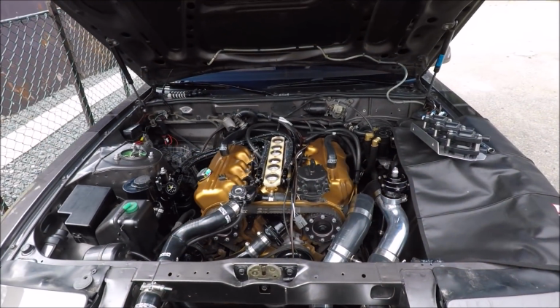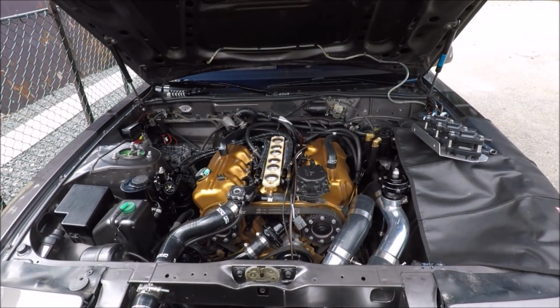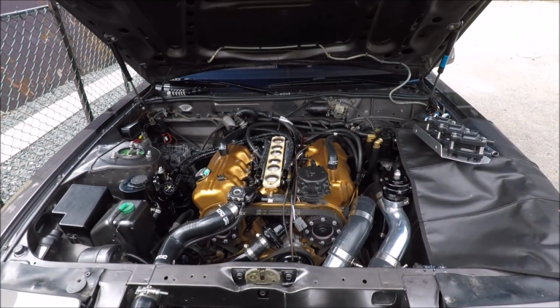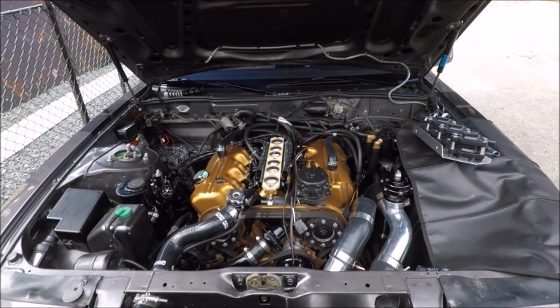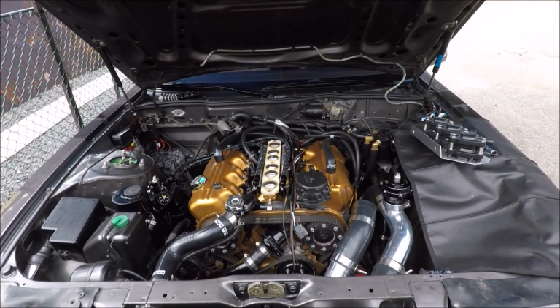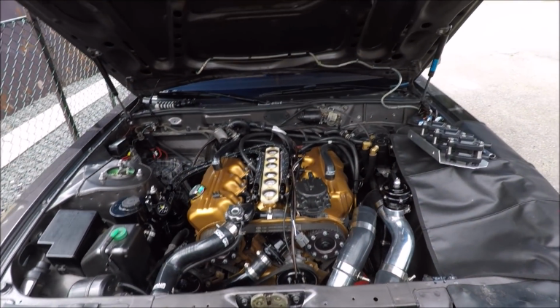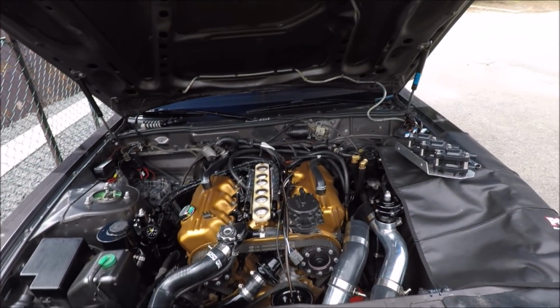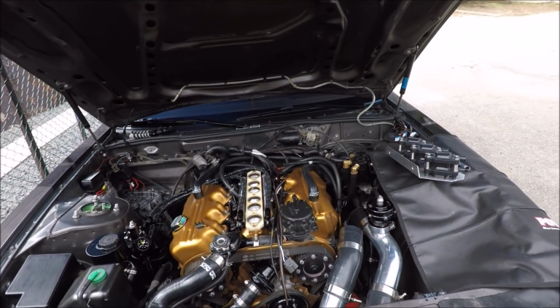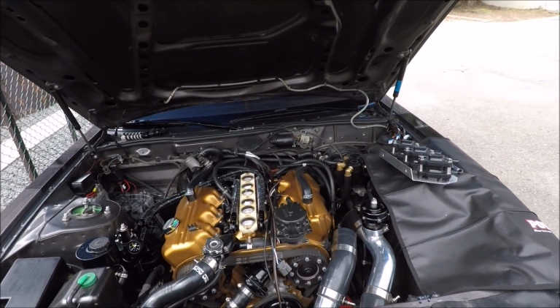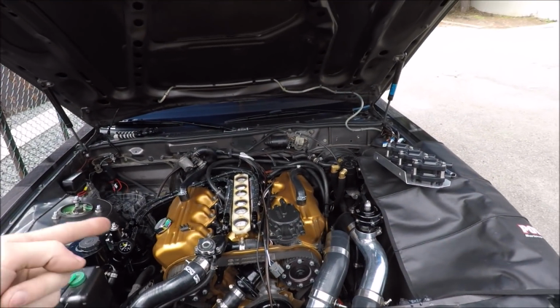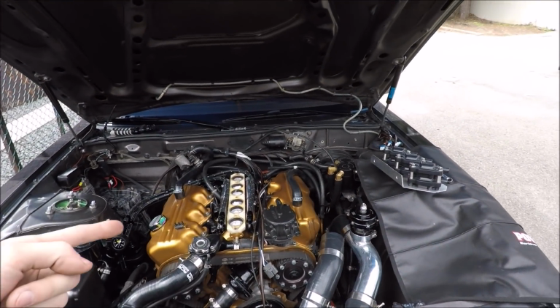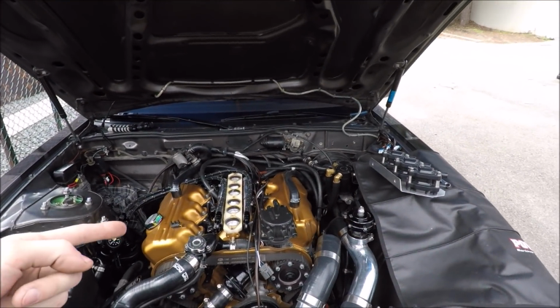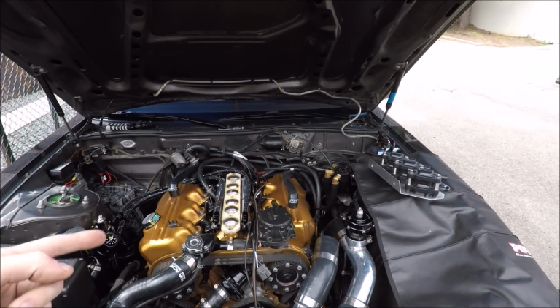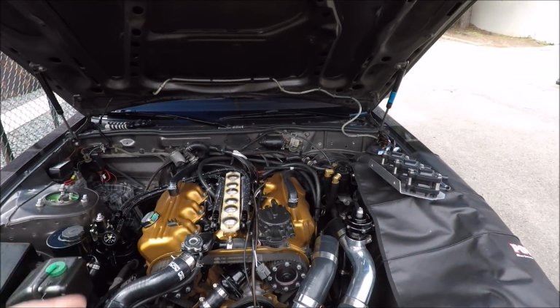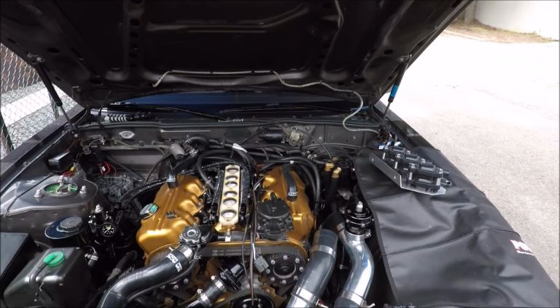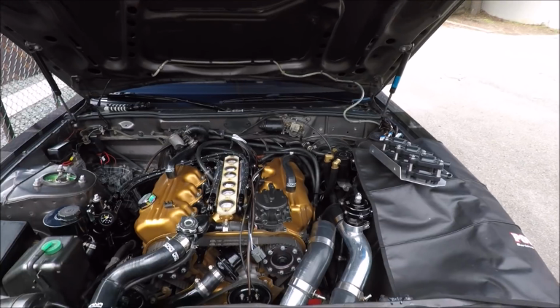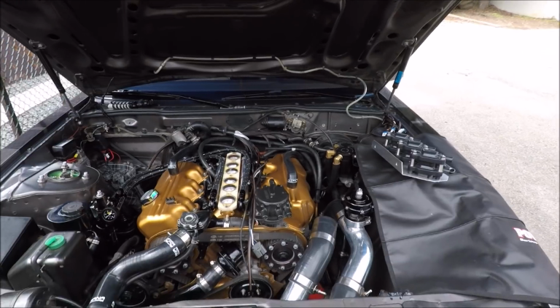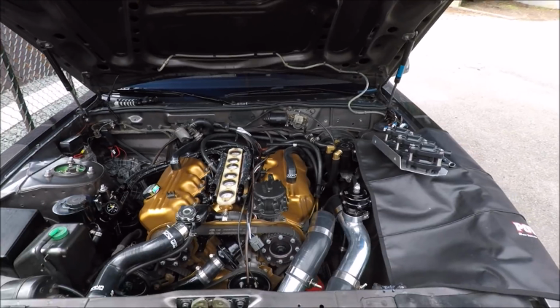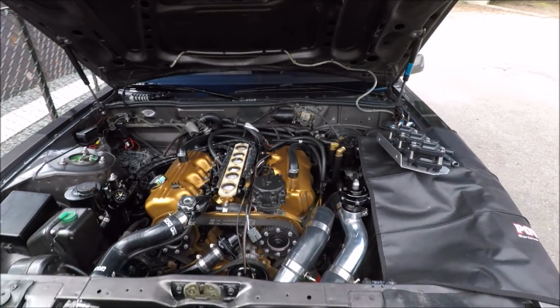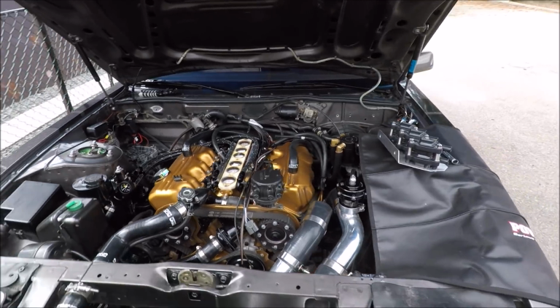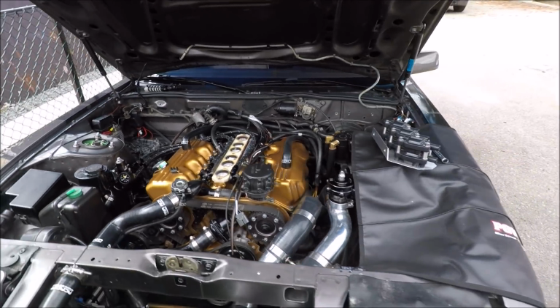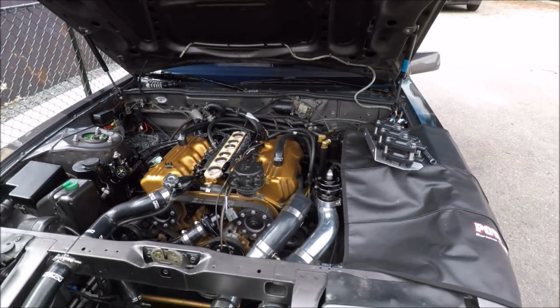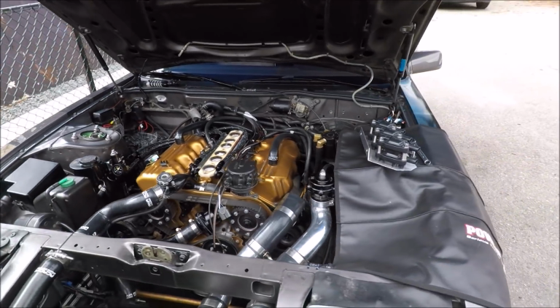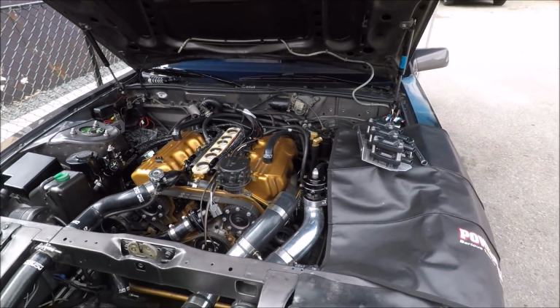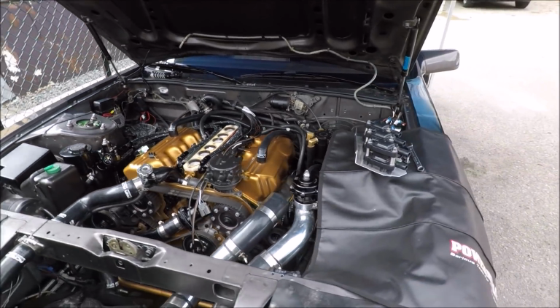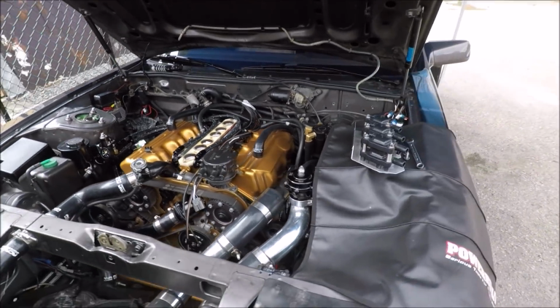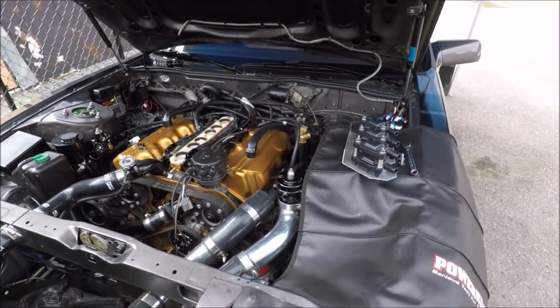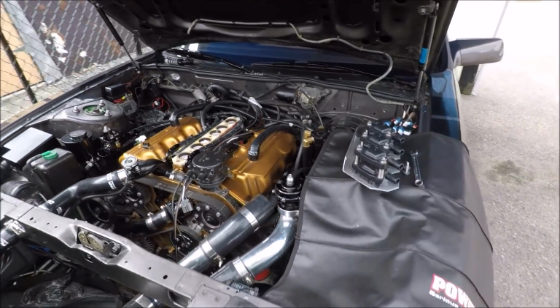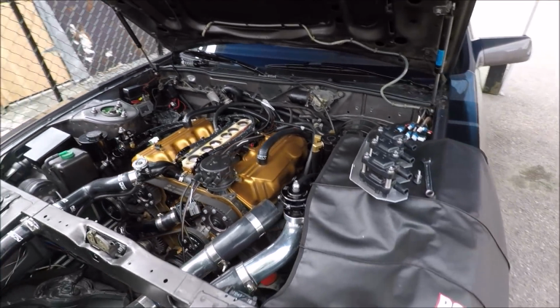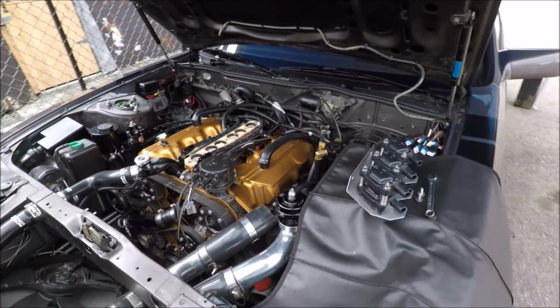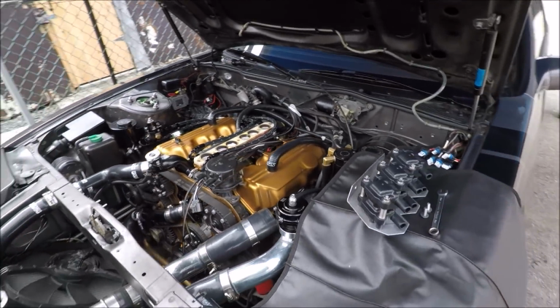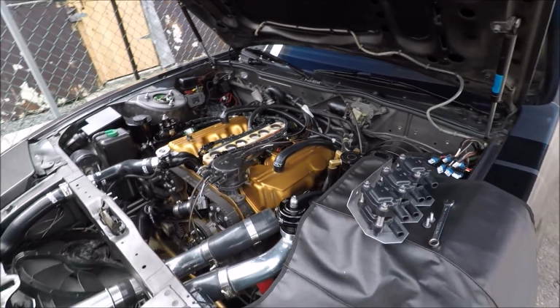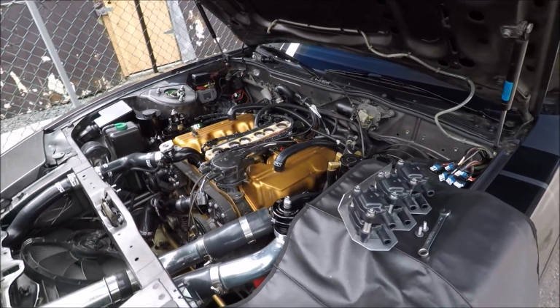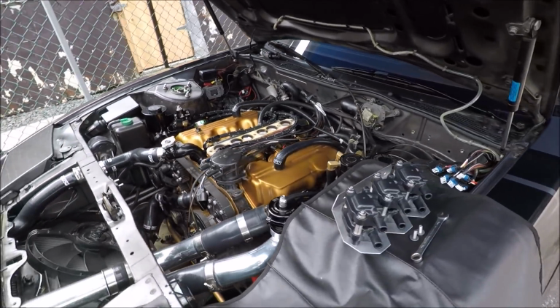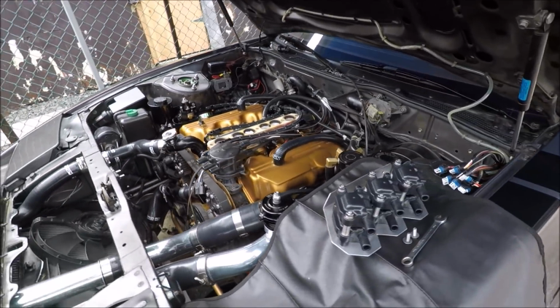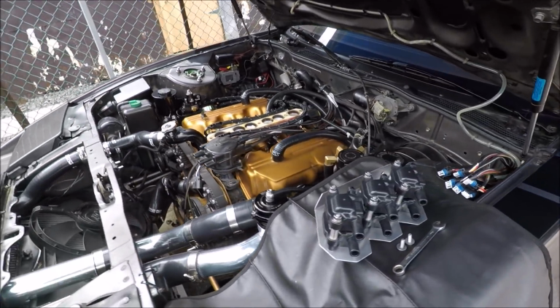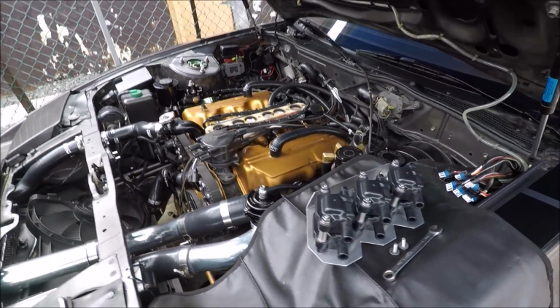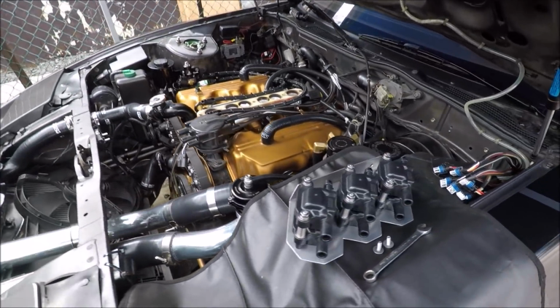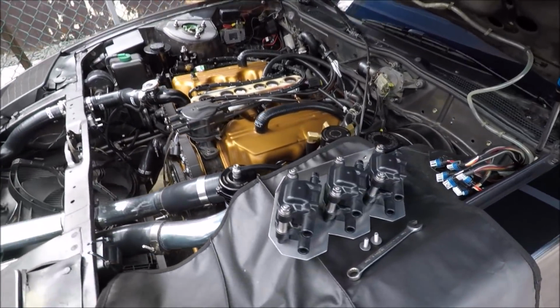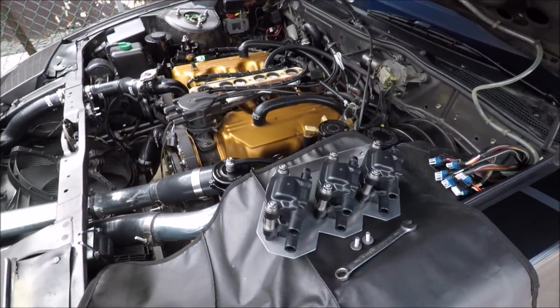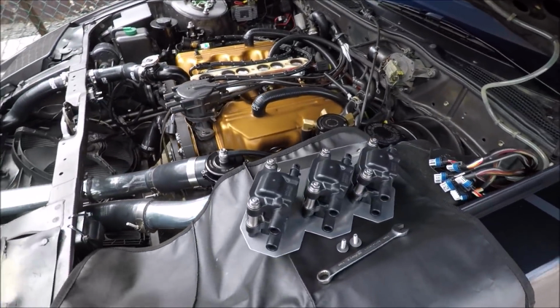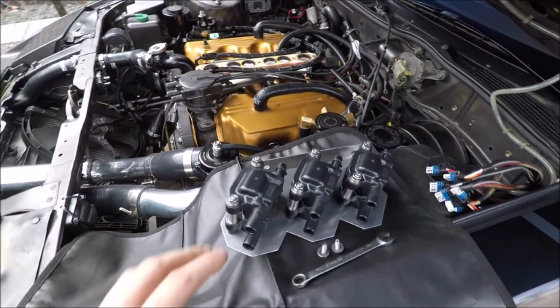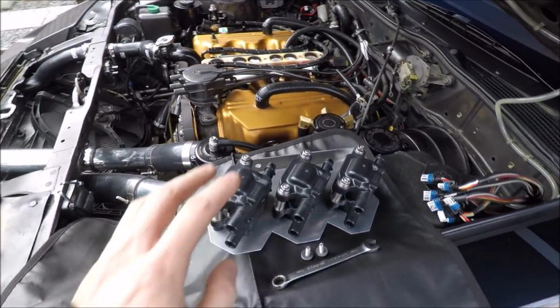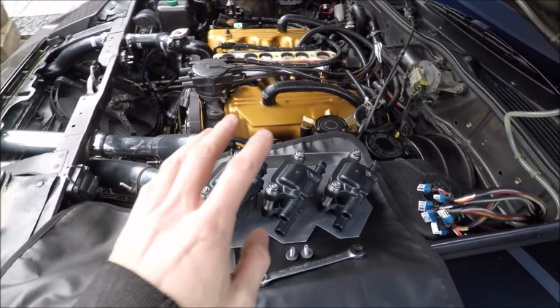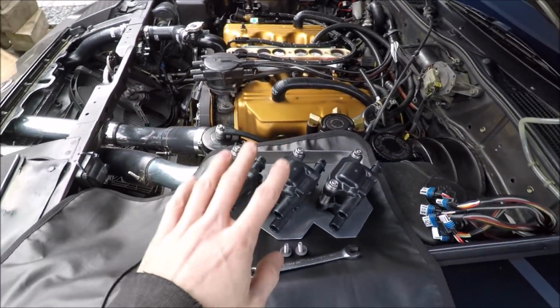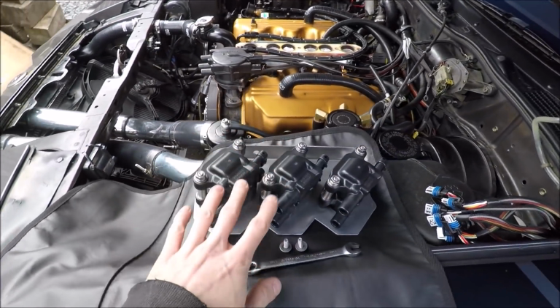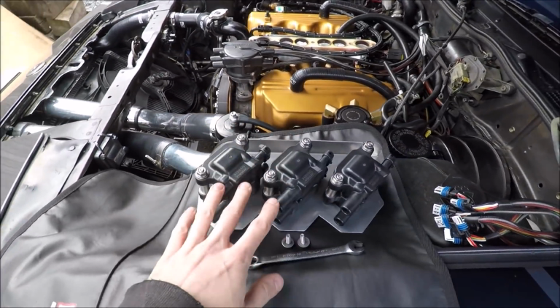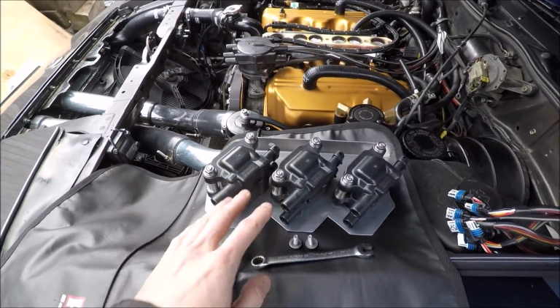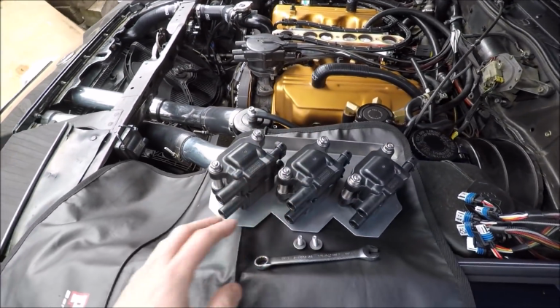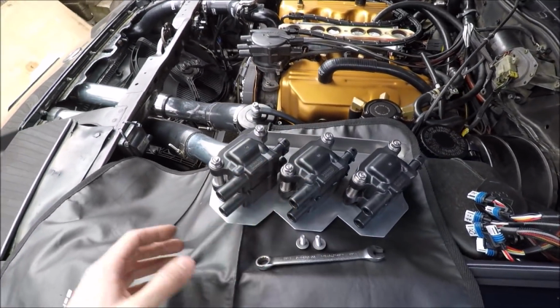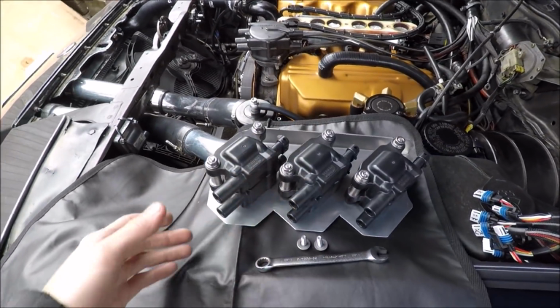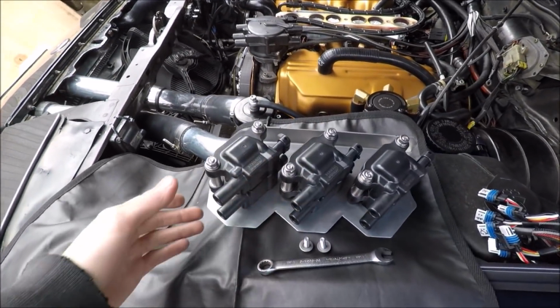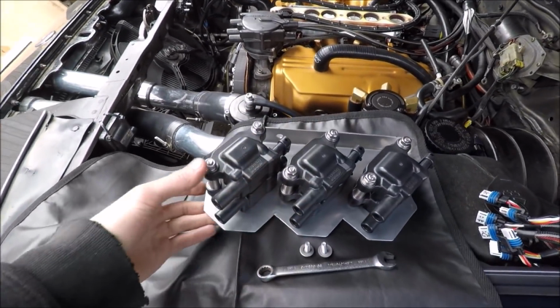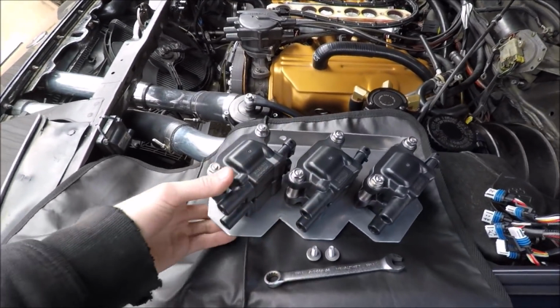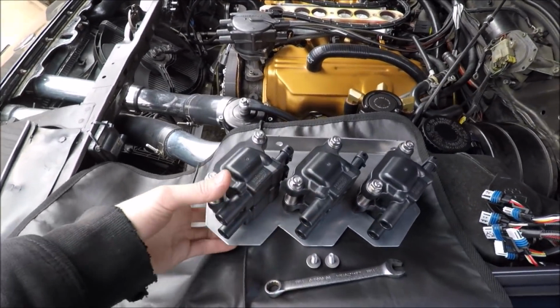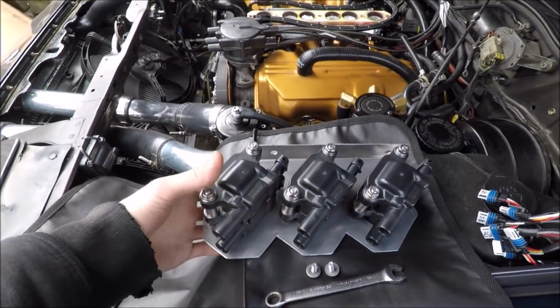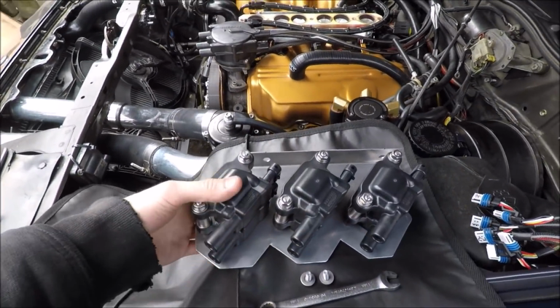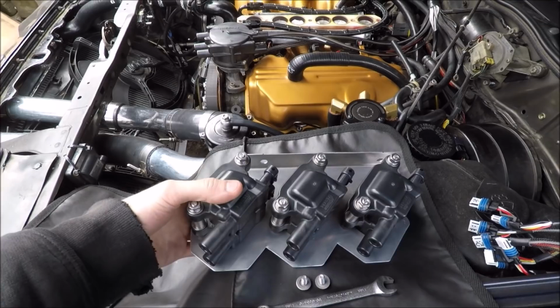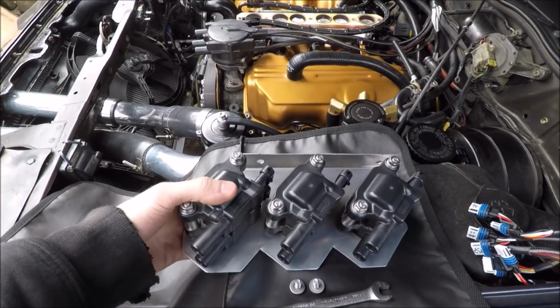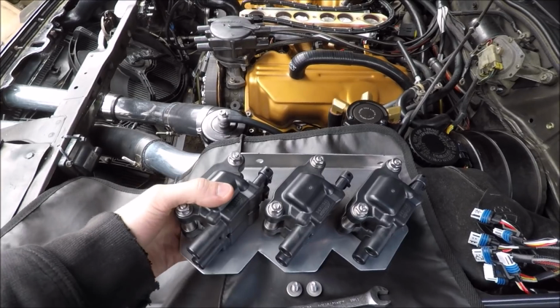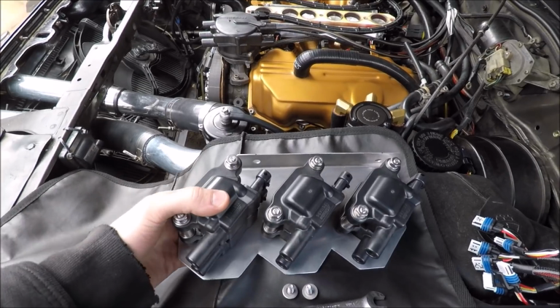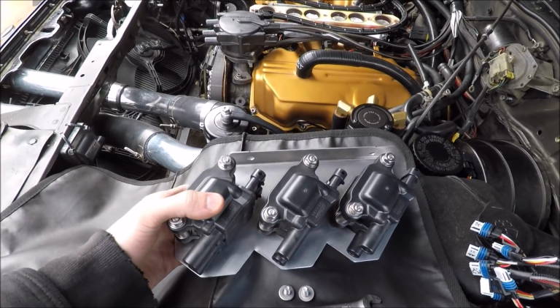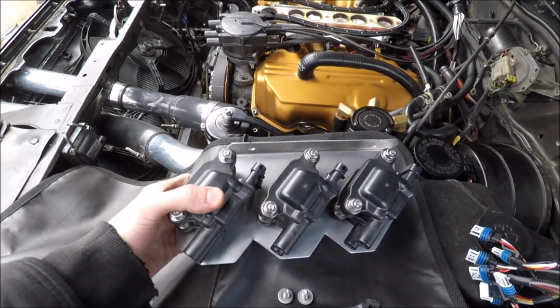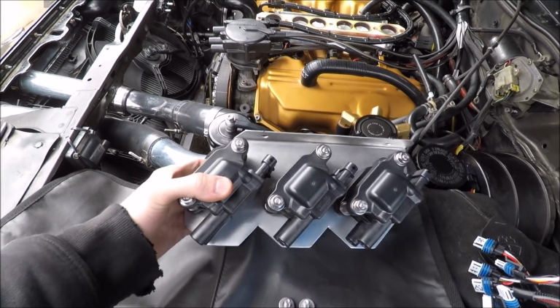Alright, so I quickly got the spark plugs in — those are all torqued down and ready to go. Now we're going to move on to our coil packs.